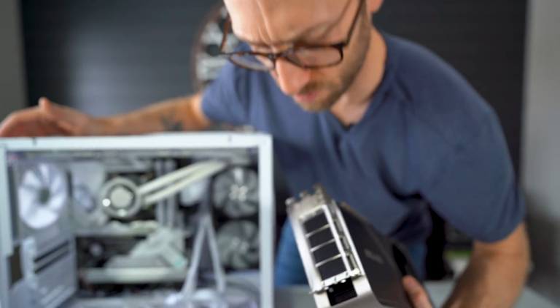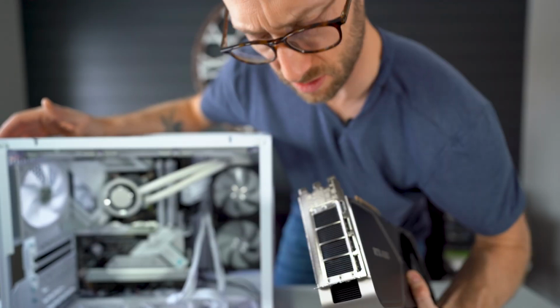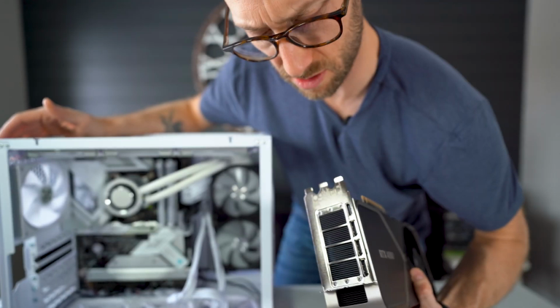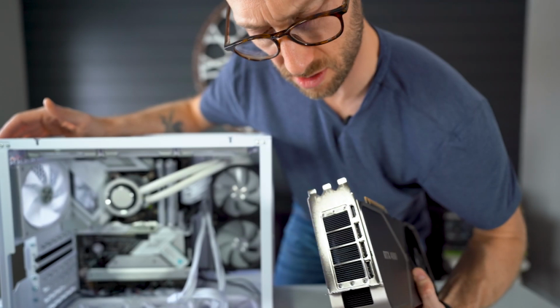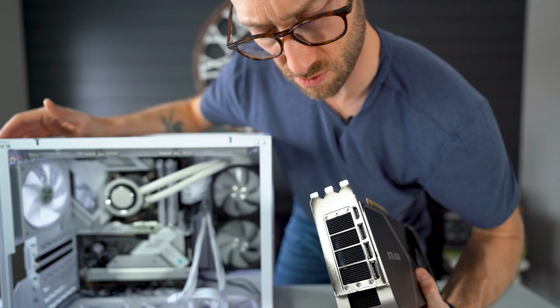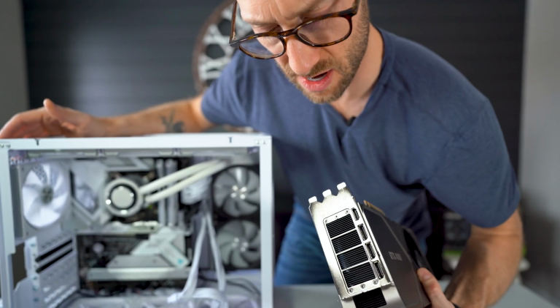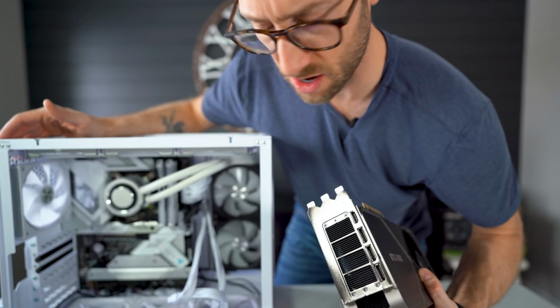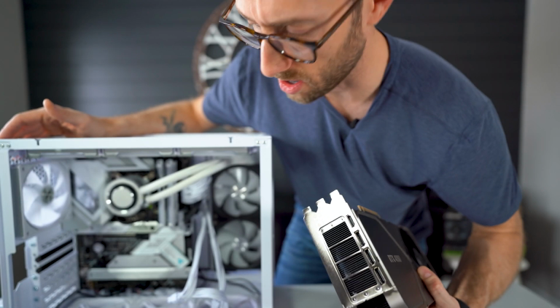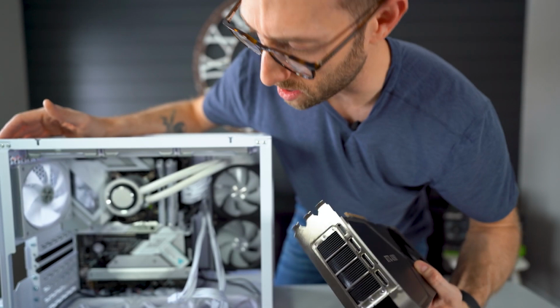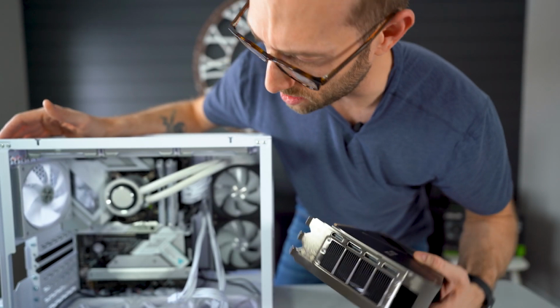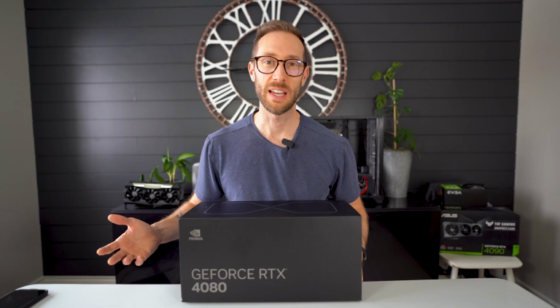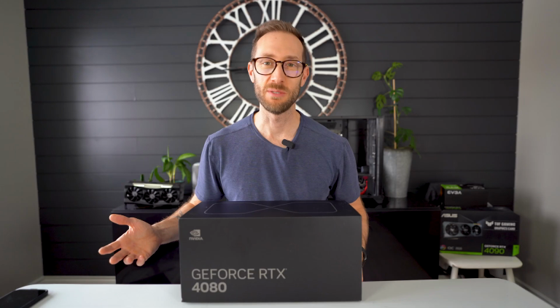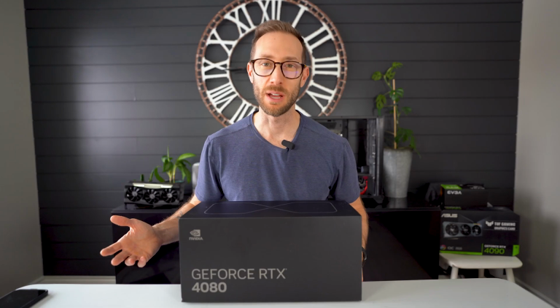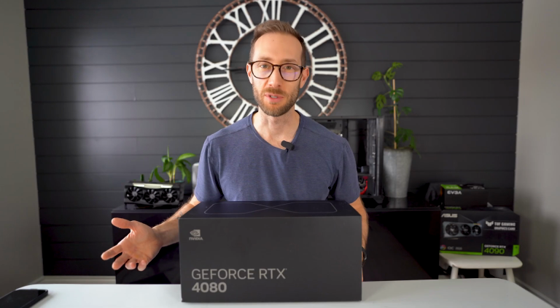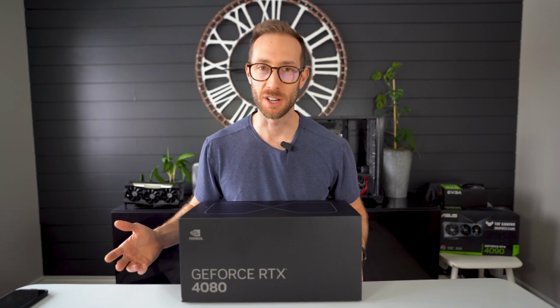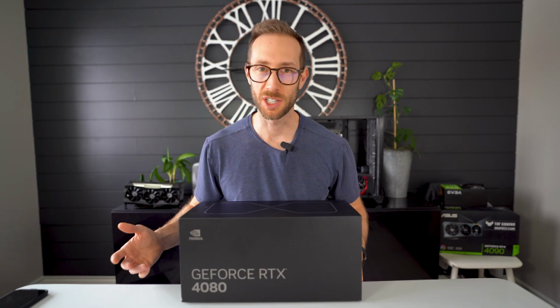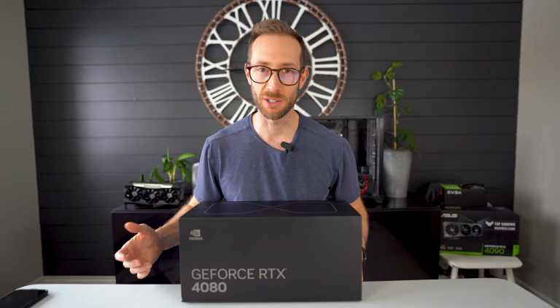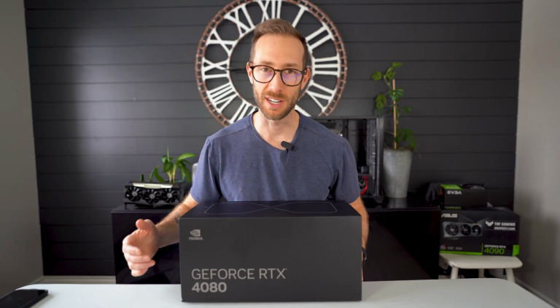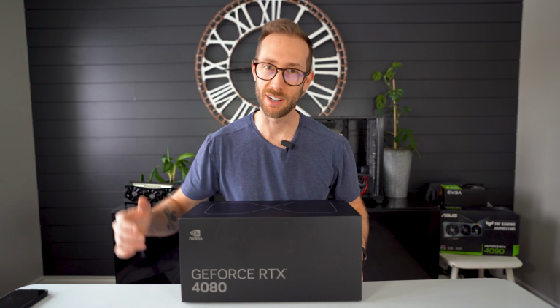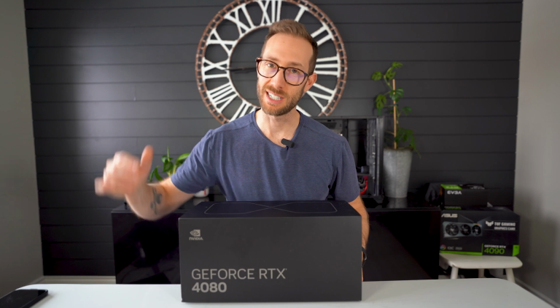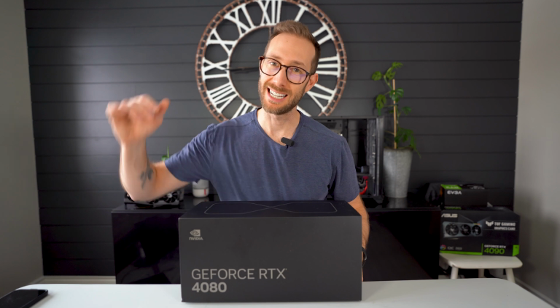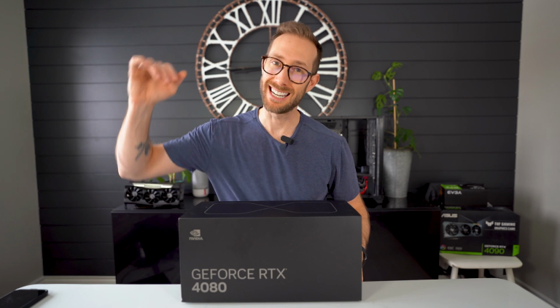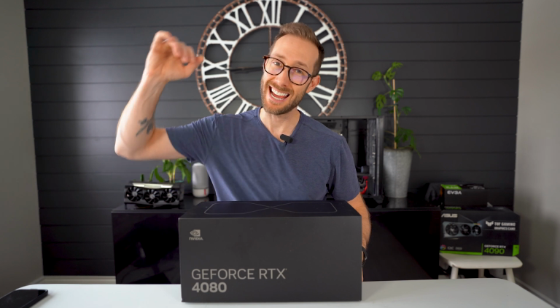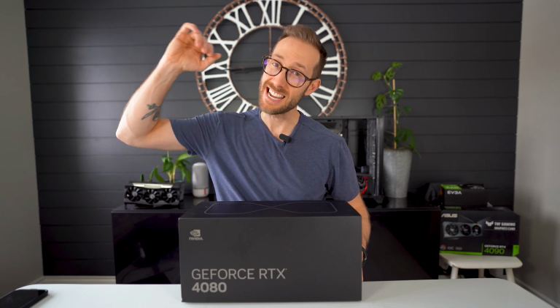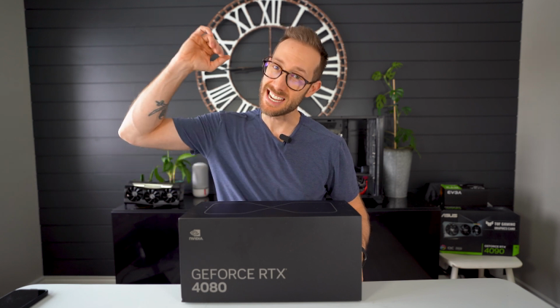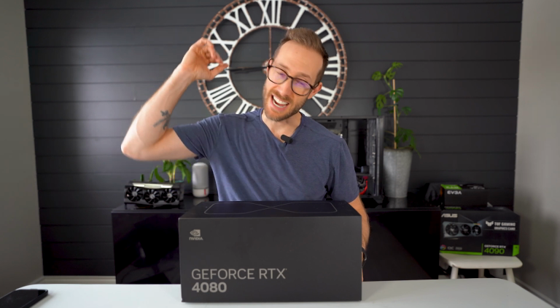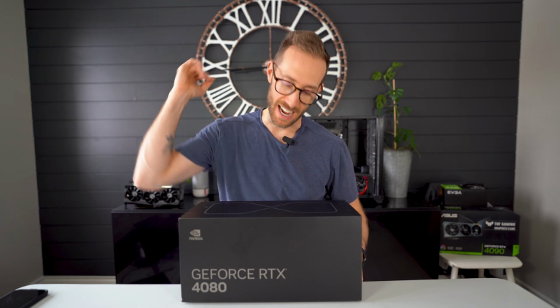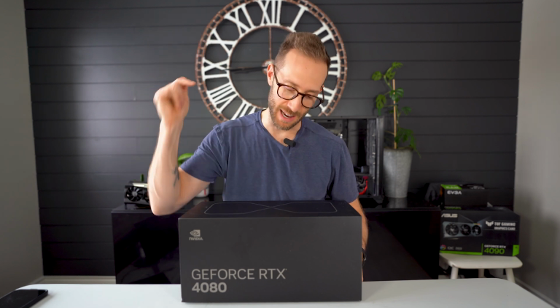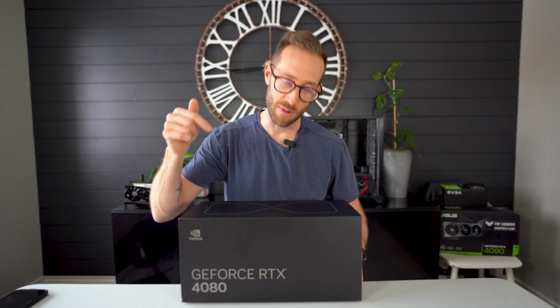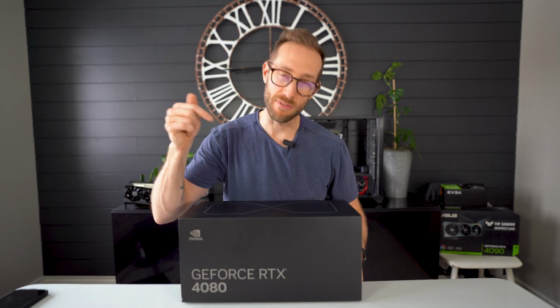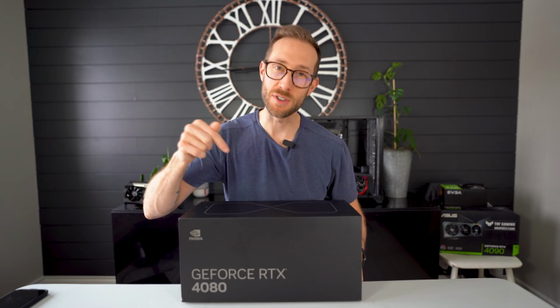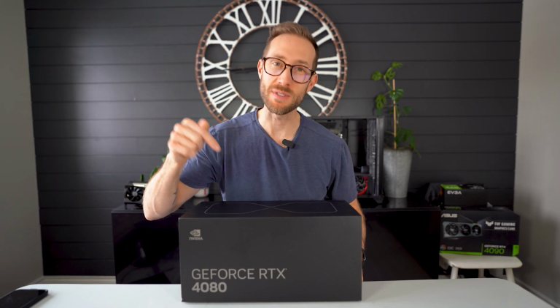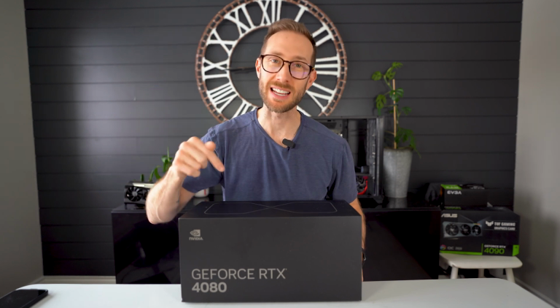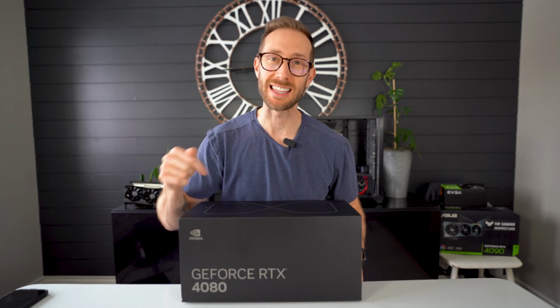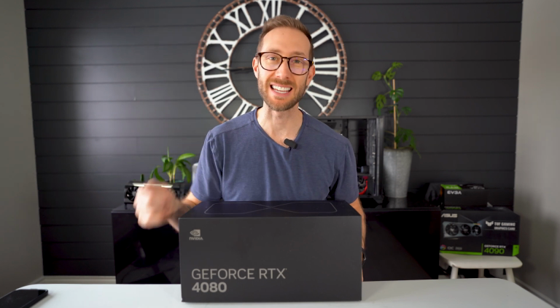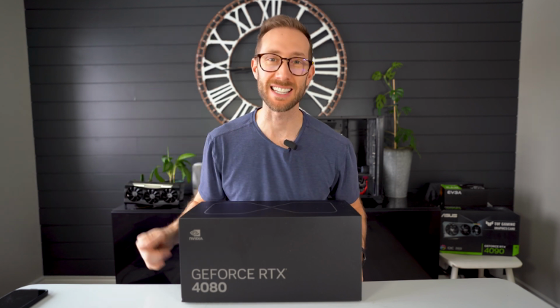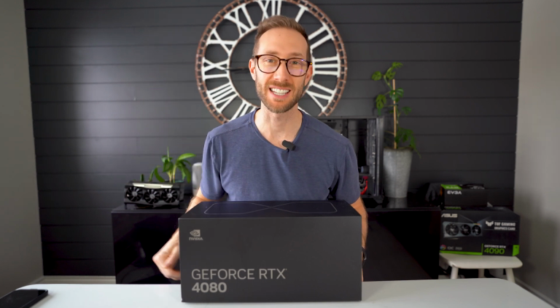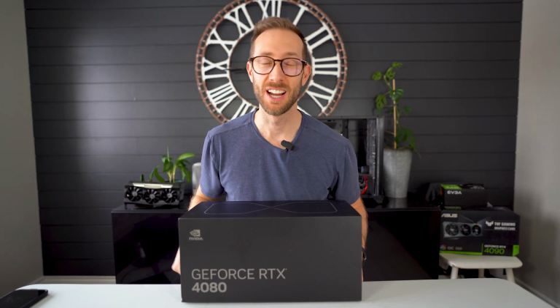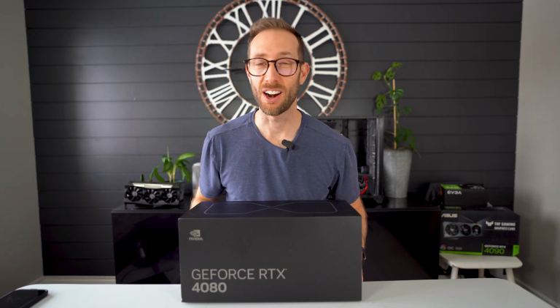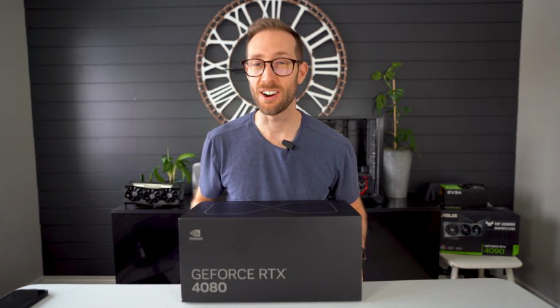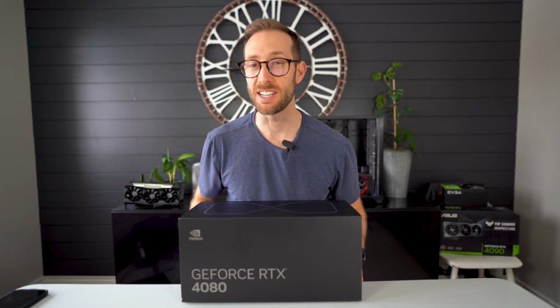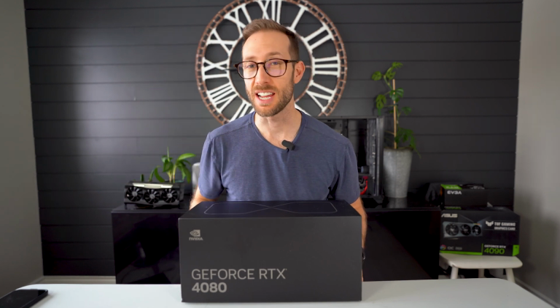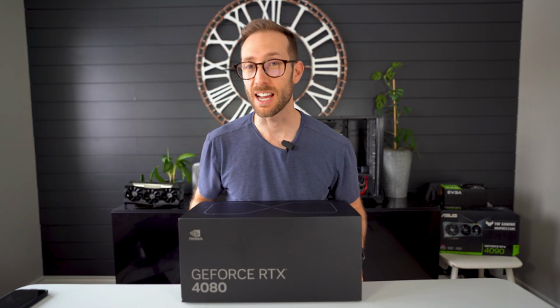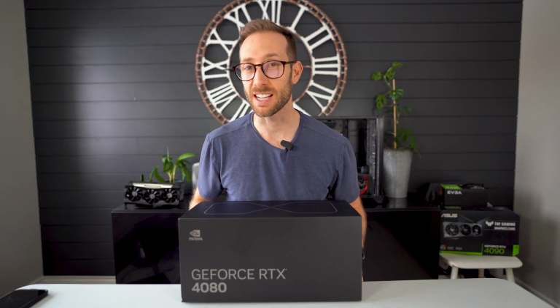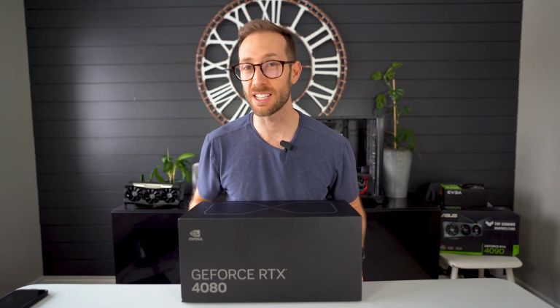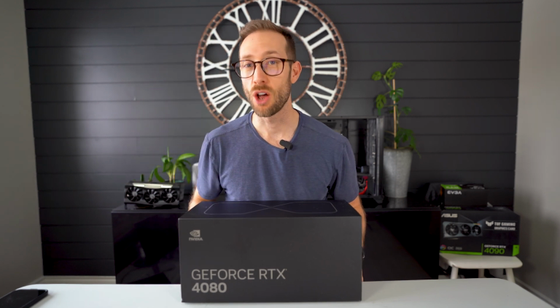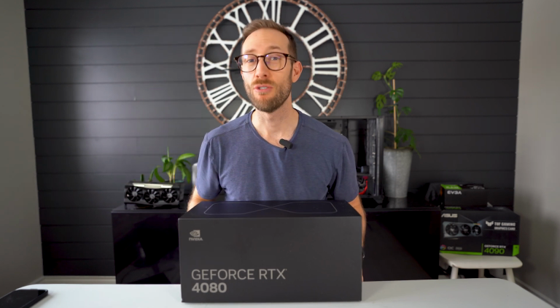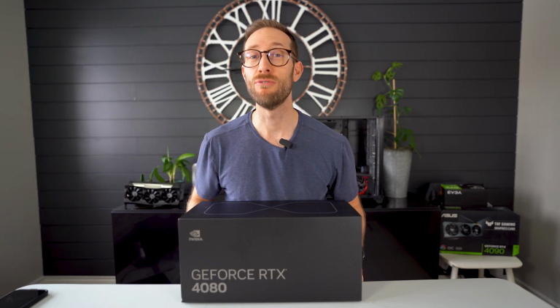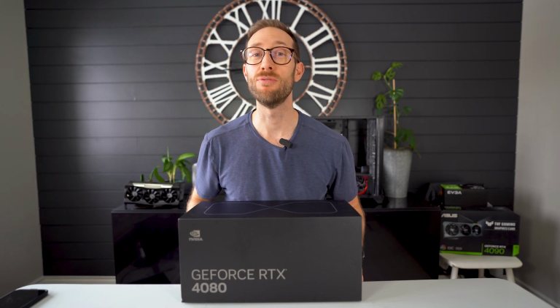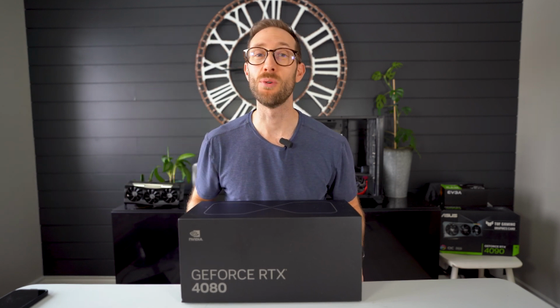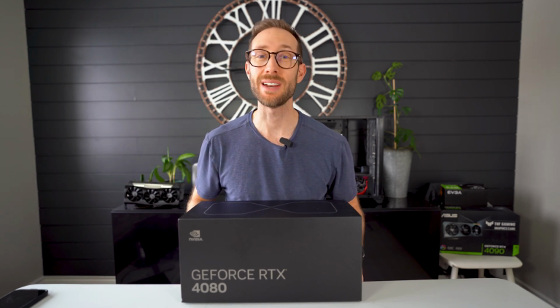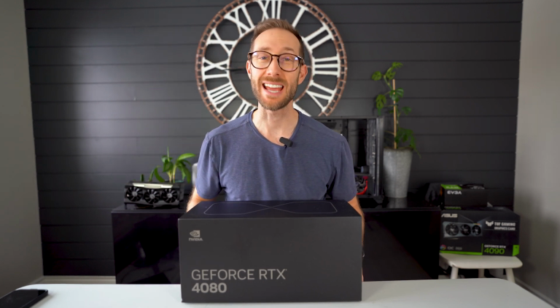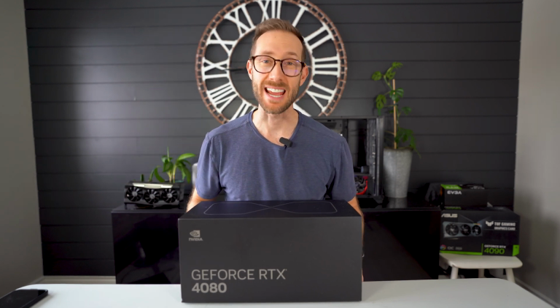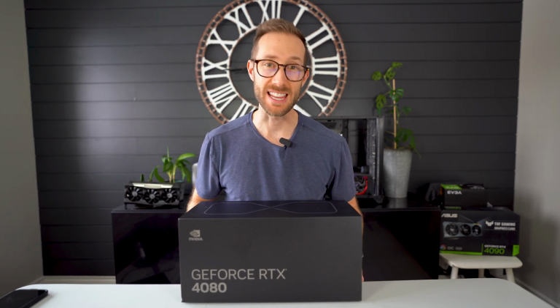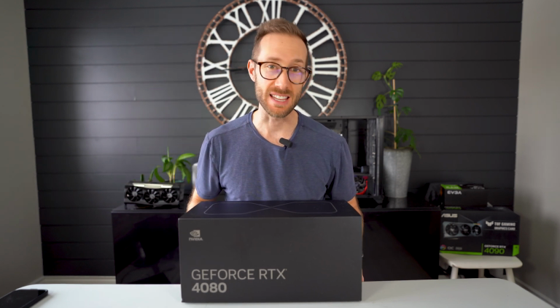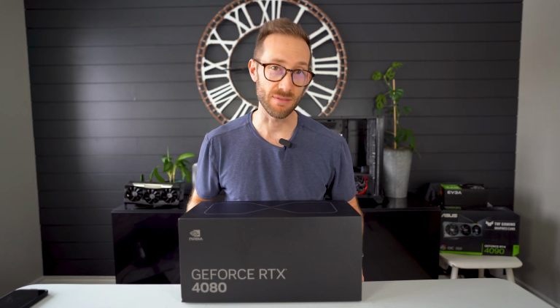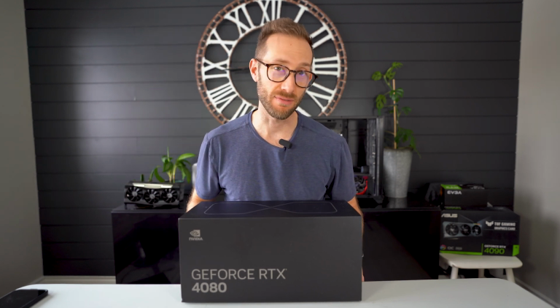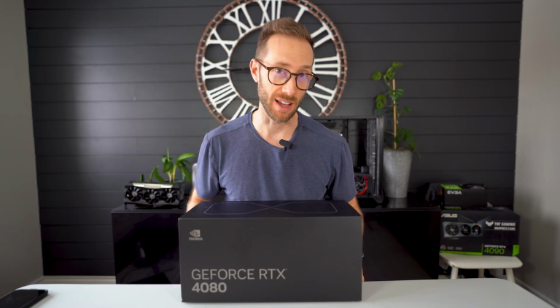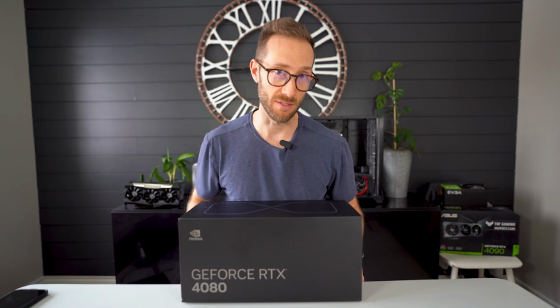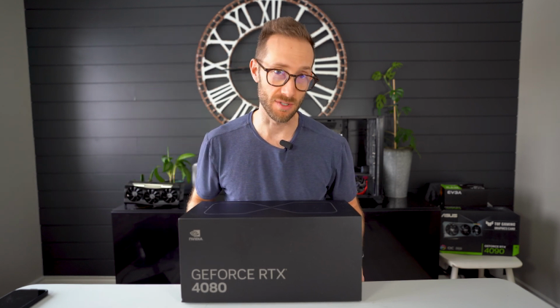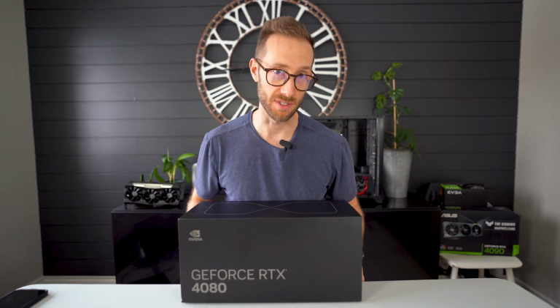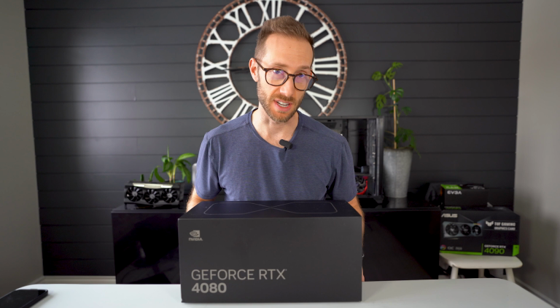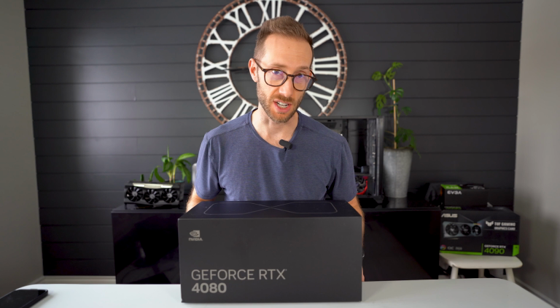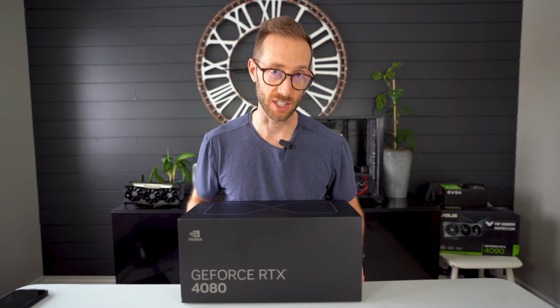Hey, what's up? John Charette here. Today I'm reviewing the RTX 4080 Founders Edition.